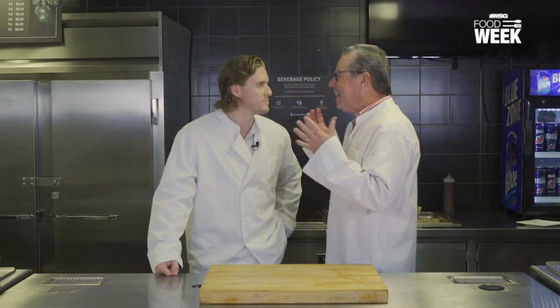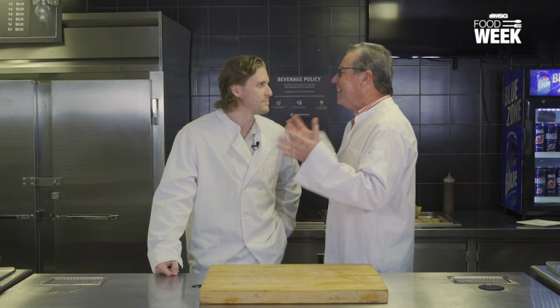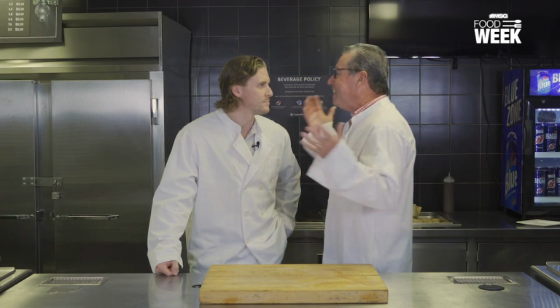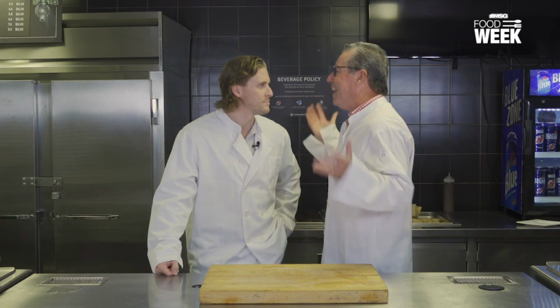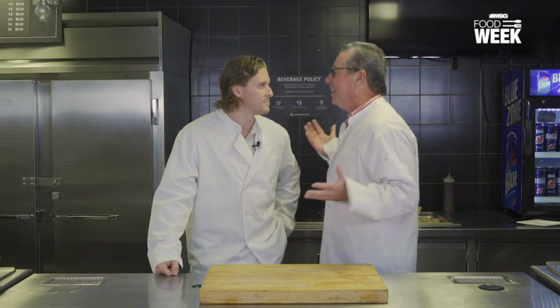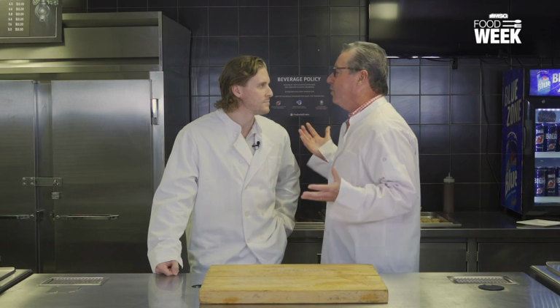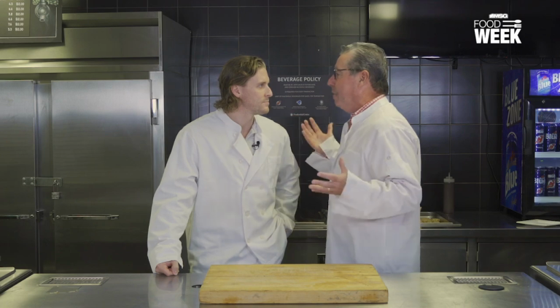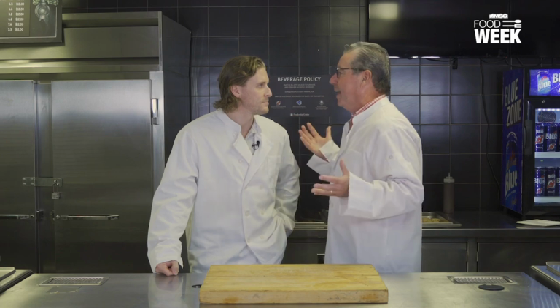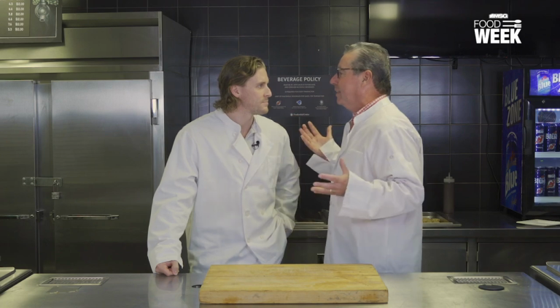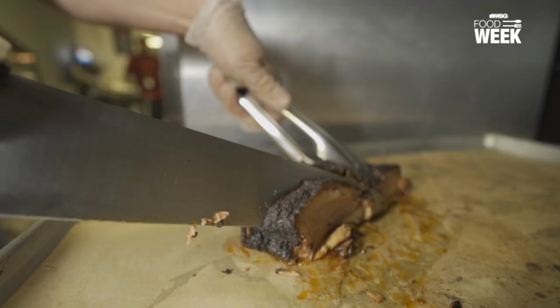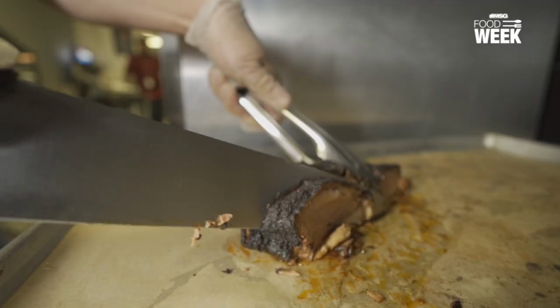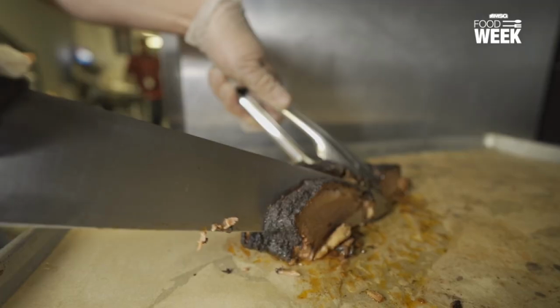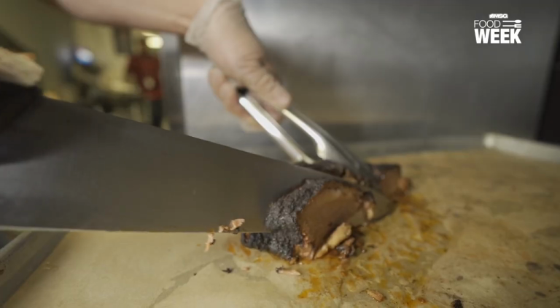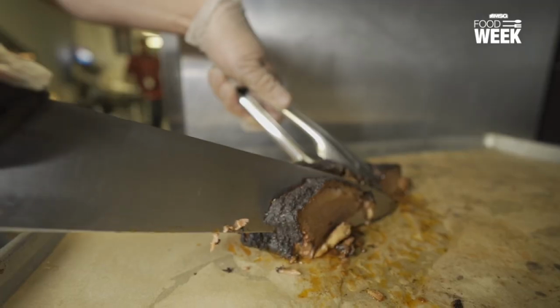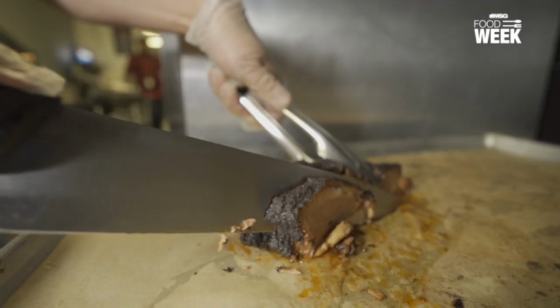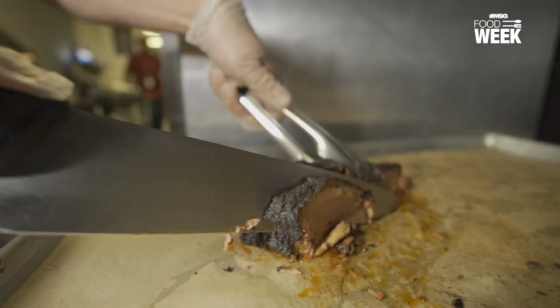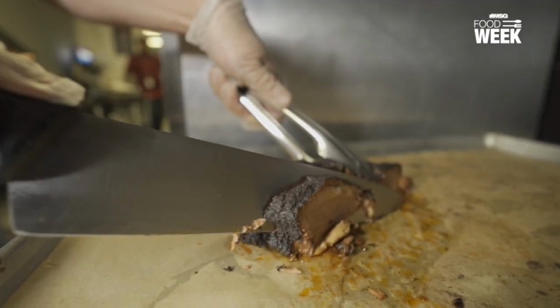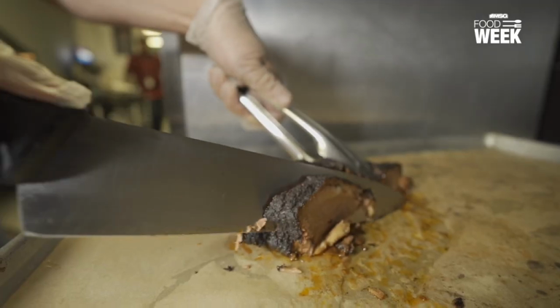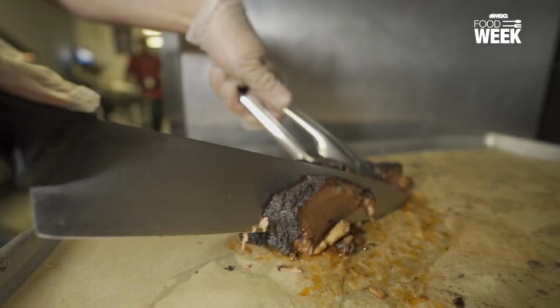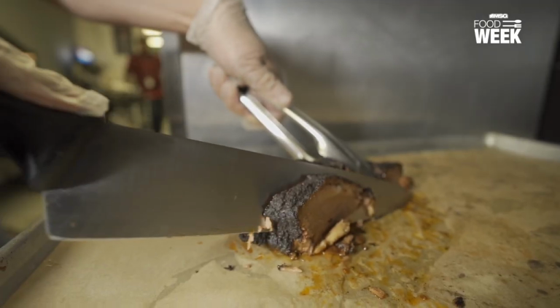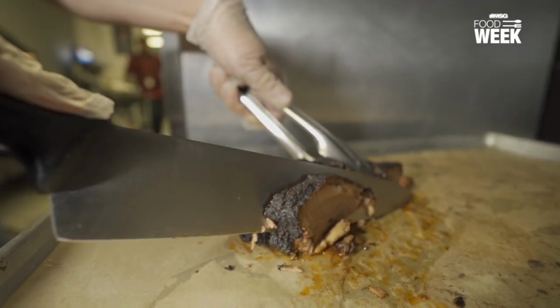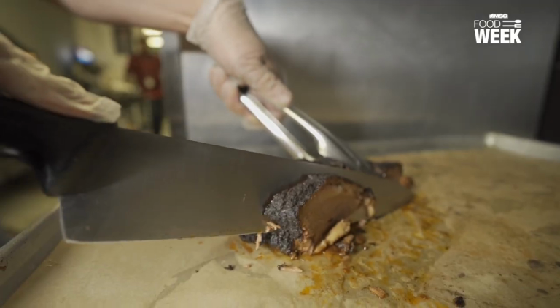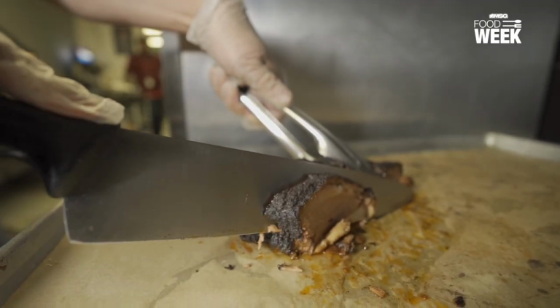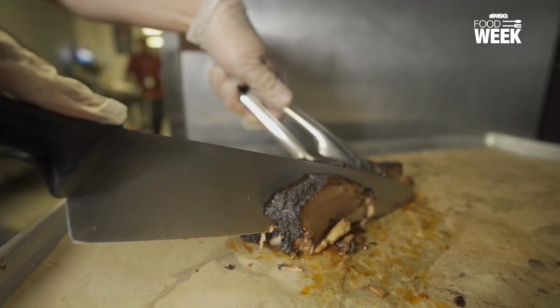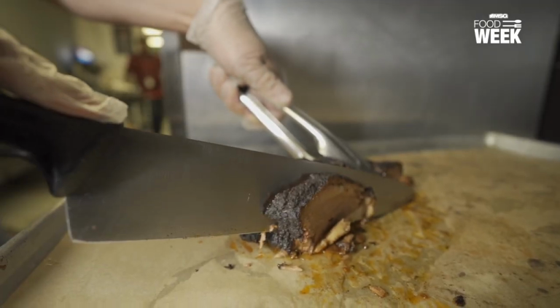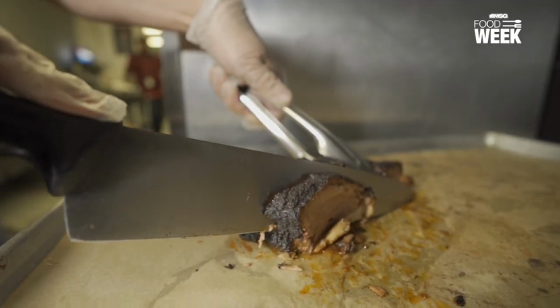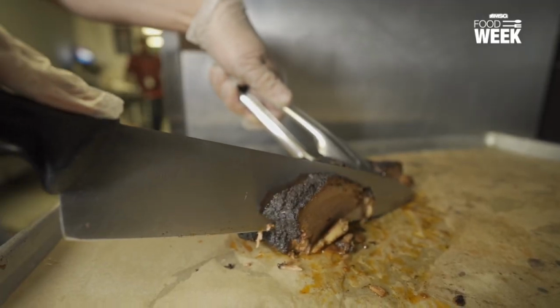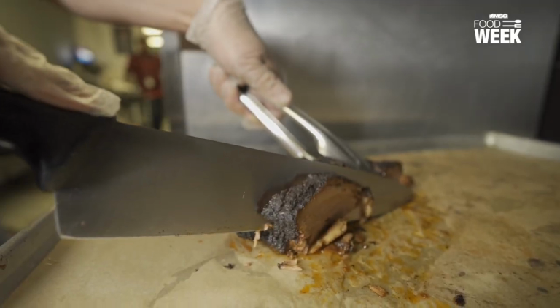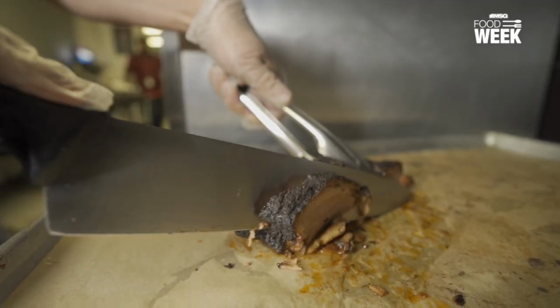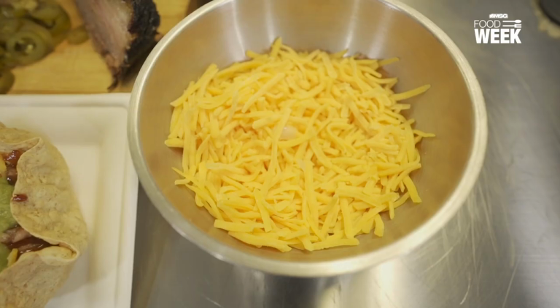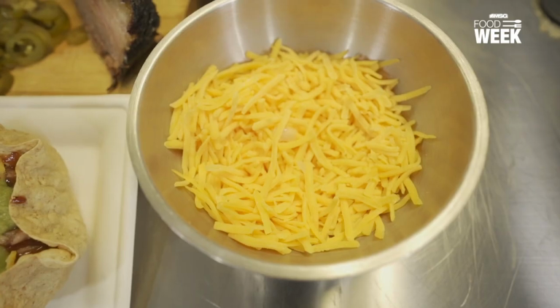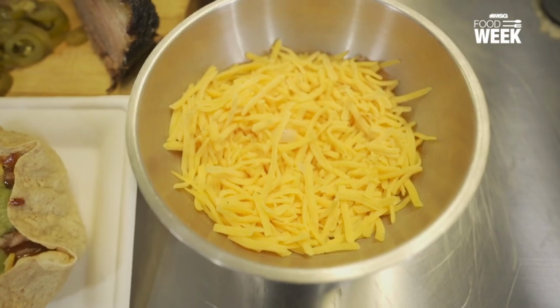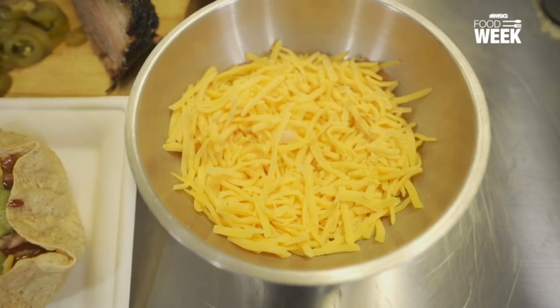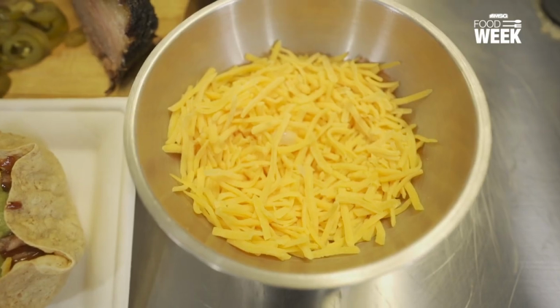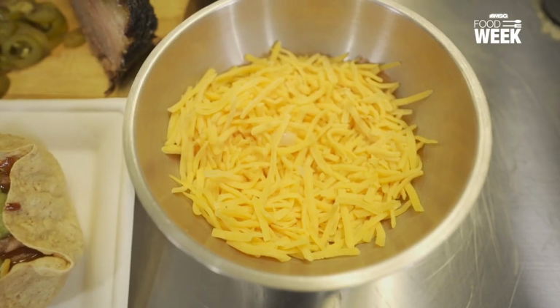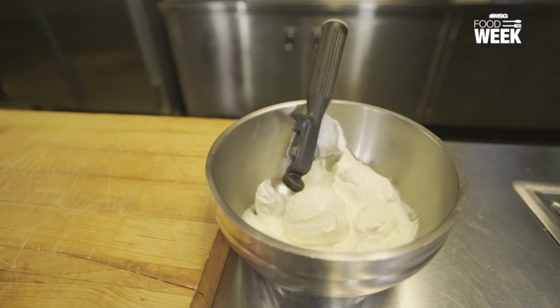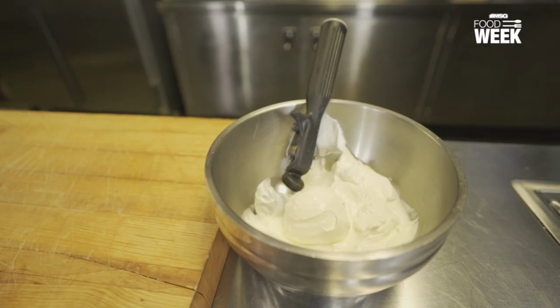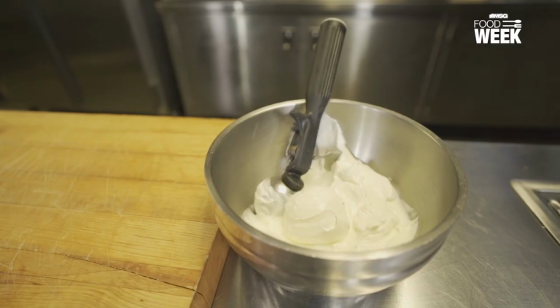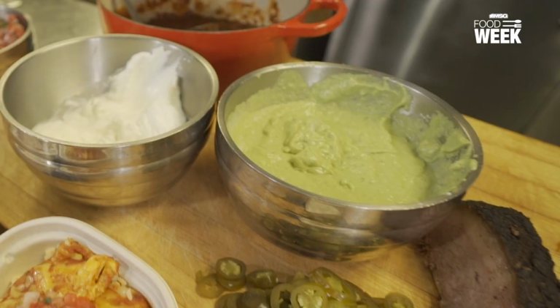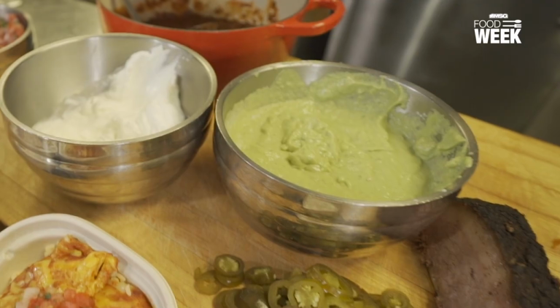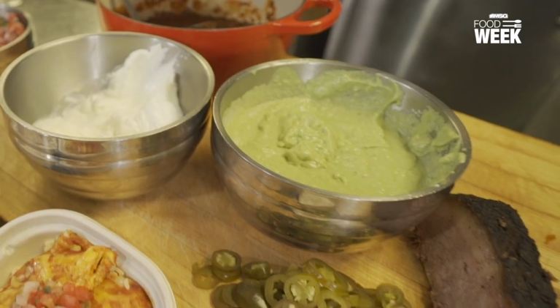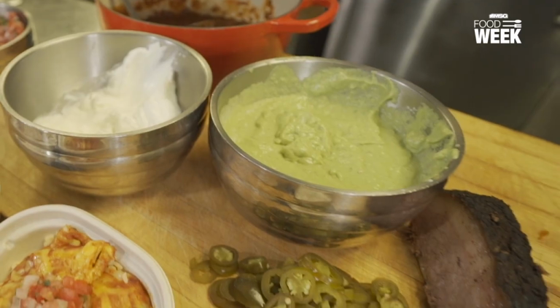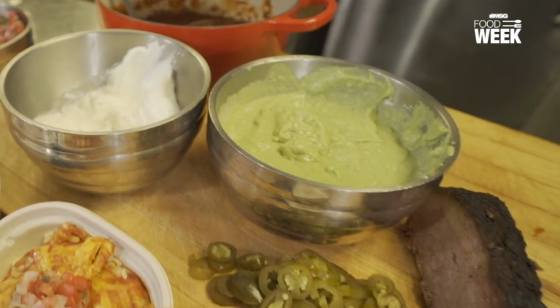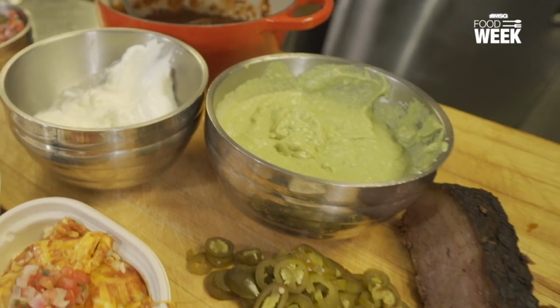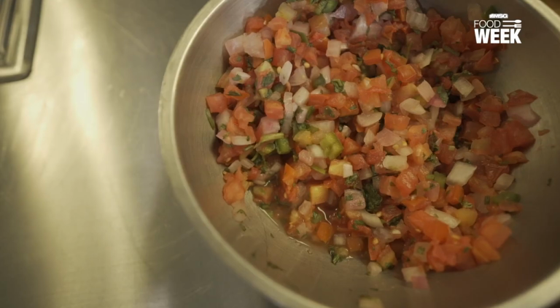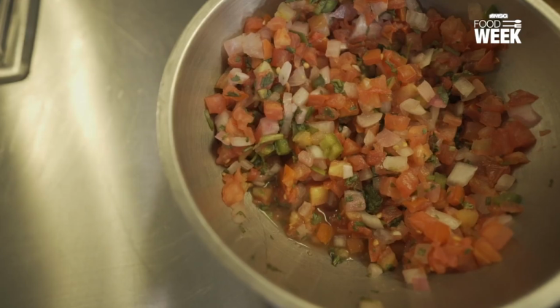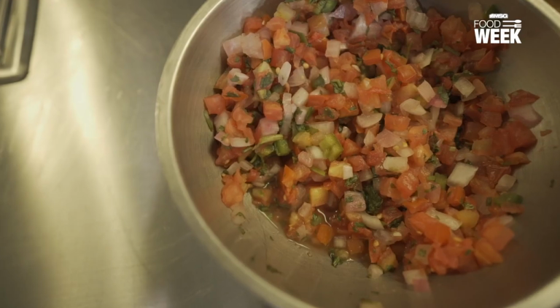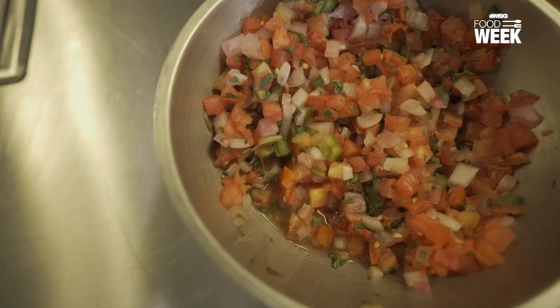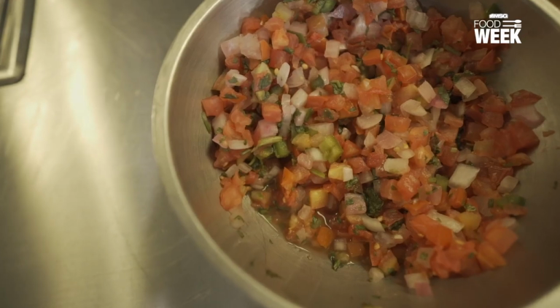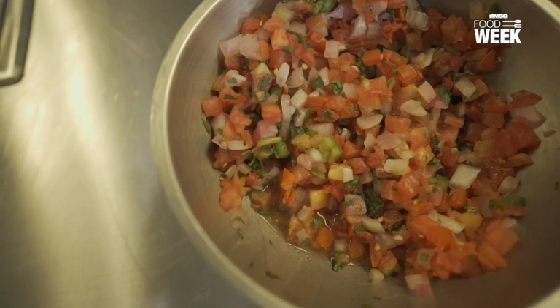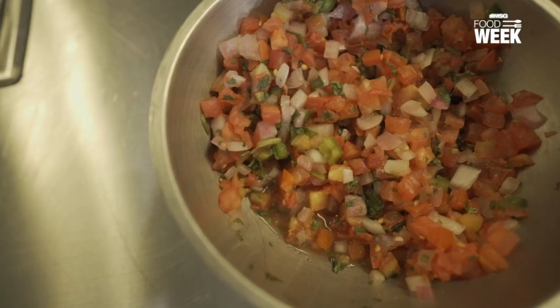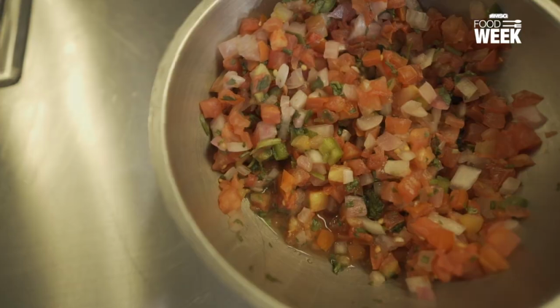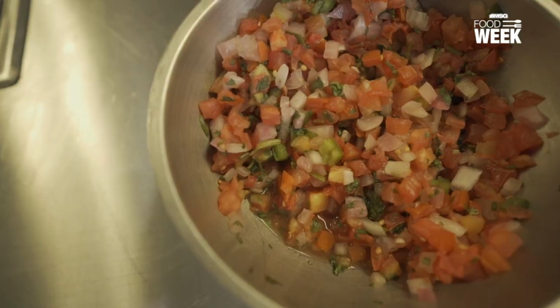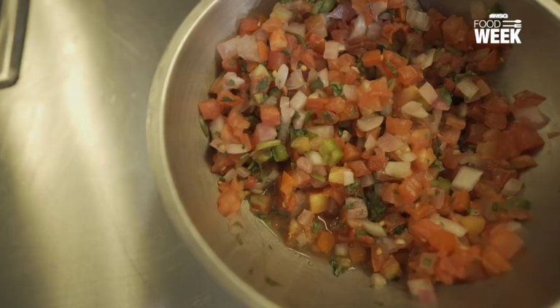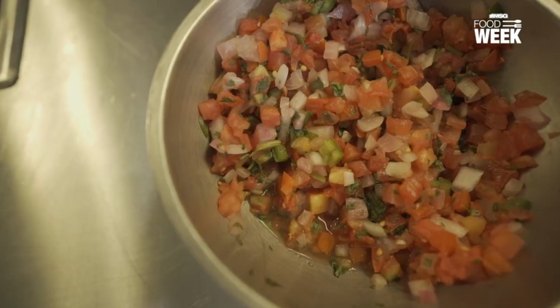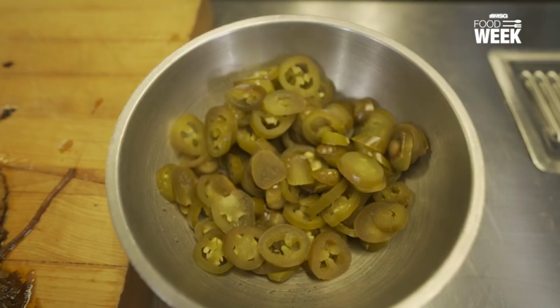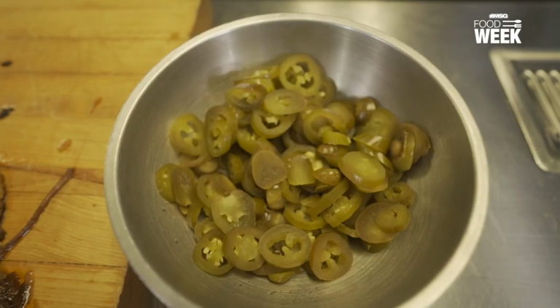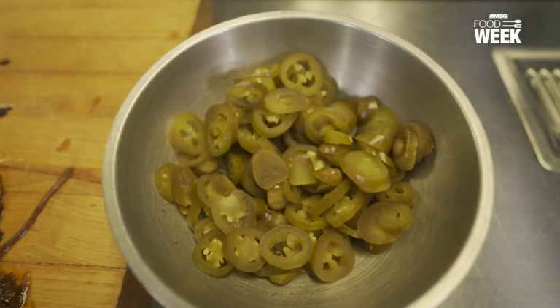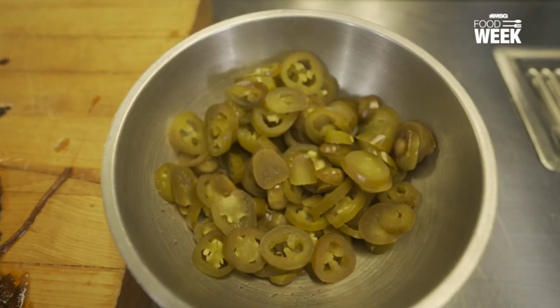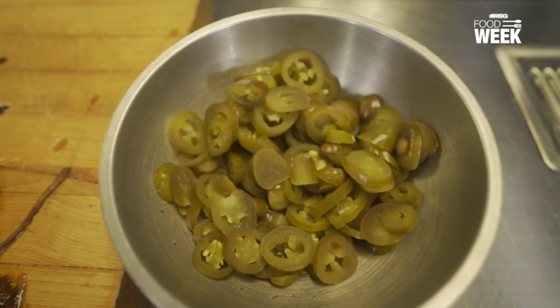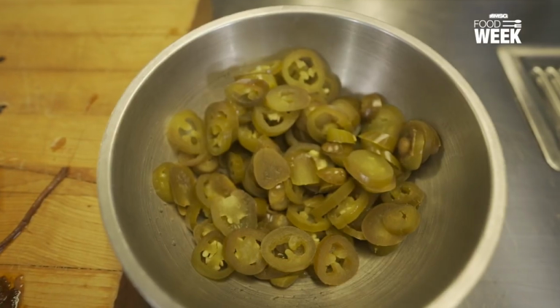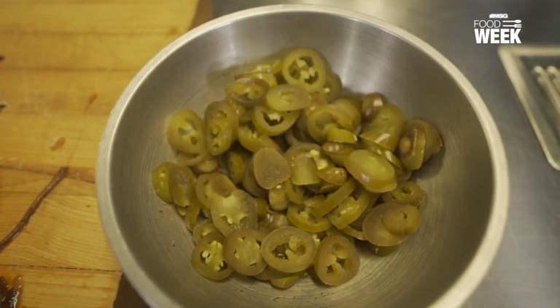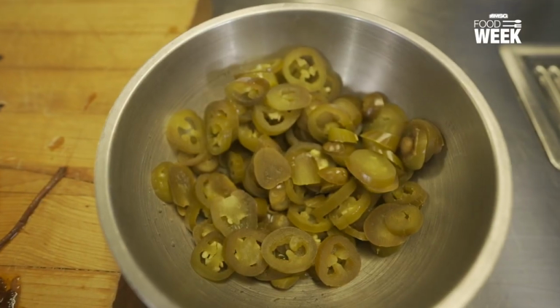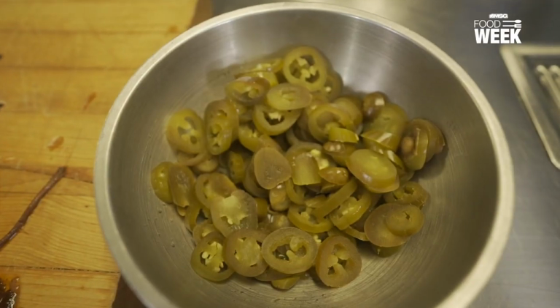What is Tex-Mex? Tex-Mex is a lot of meat, a lot of cheese, sour cream, guac, pico, jalapenos — you name it.